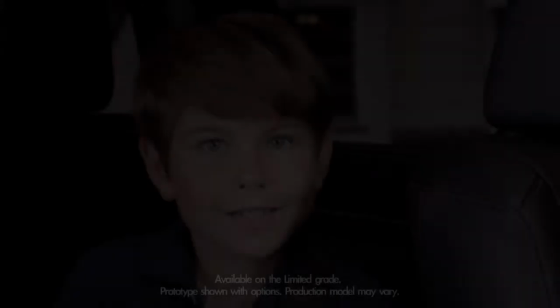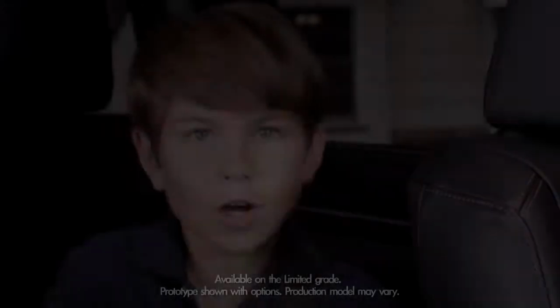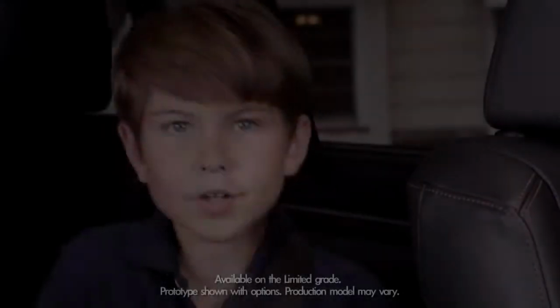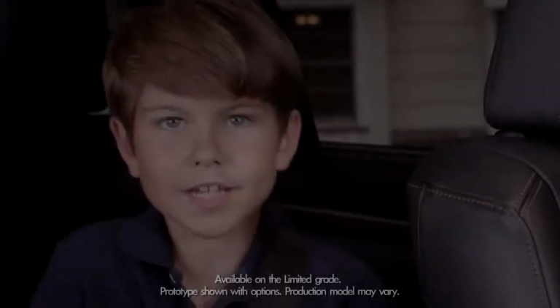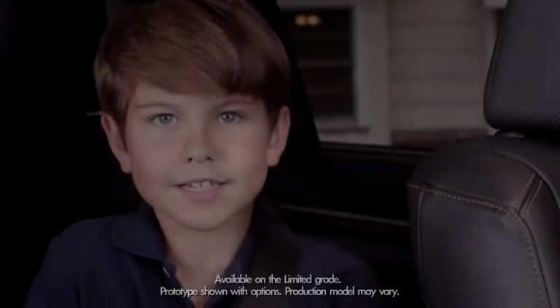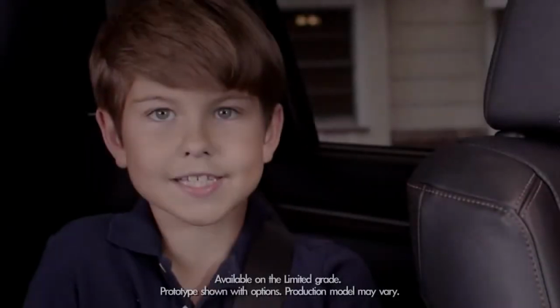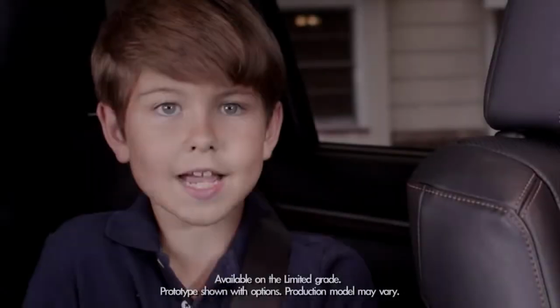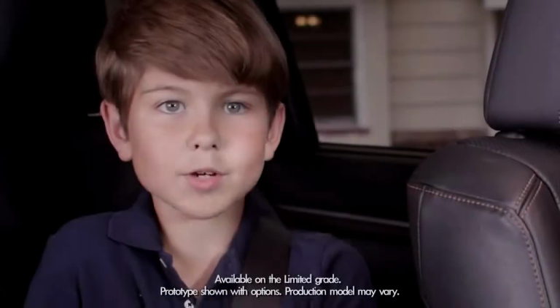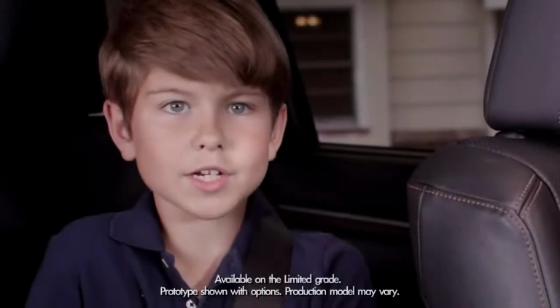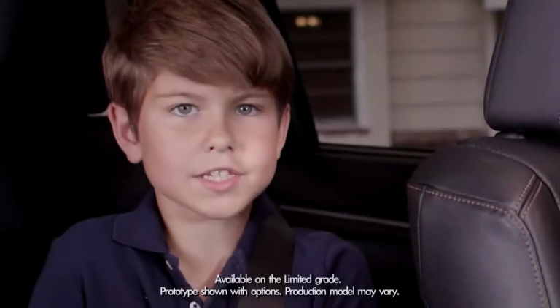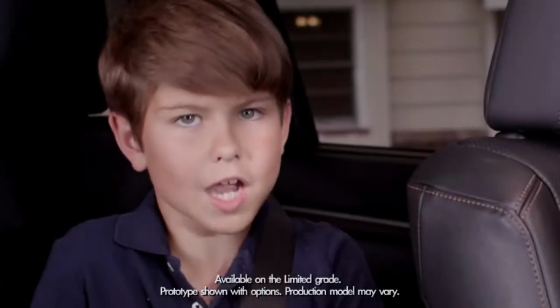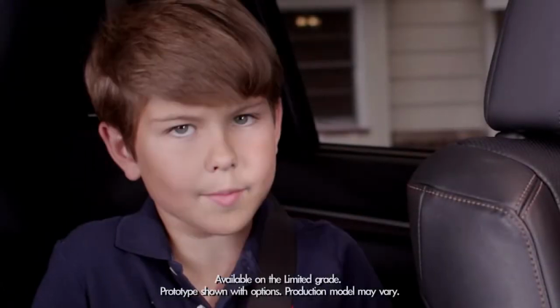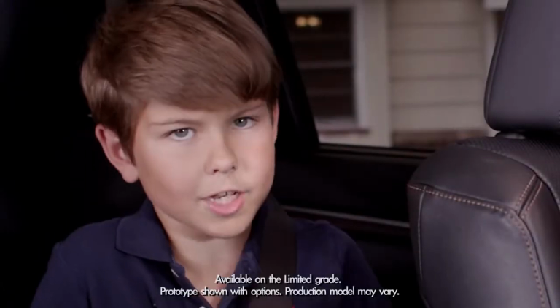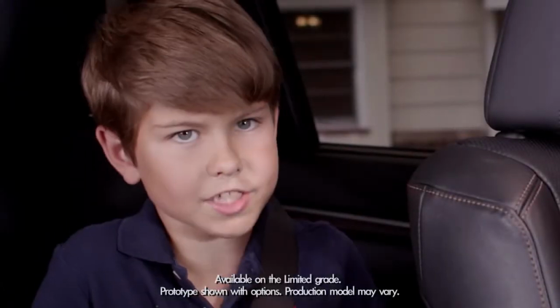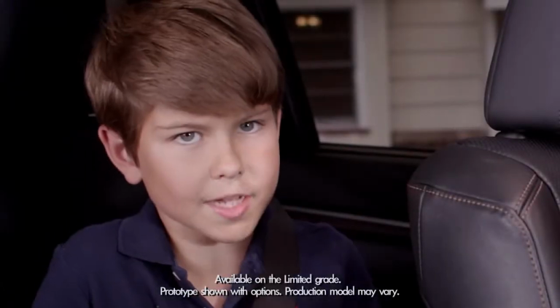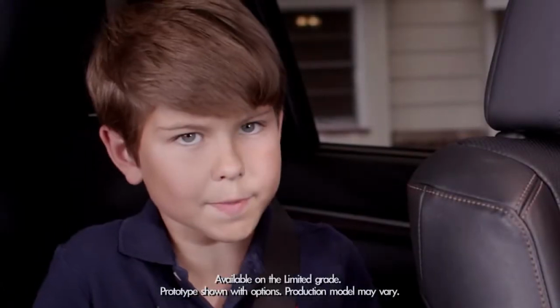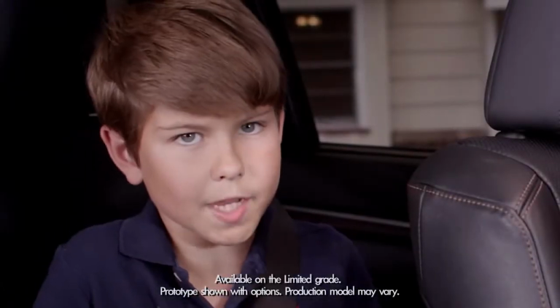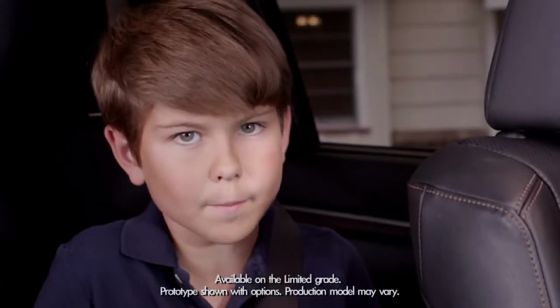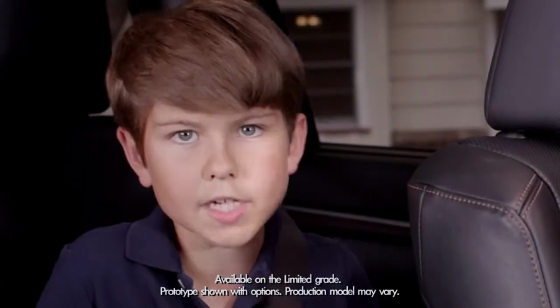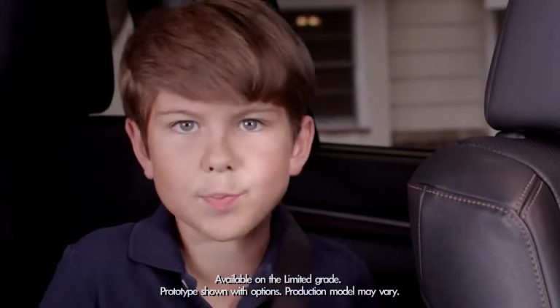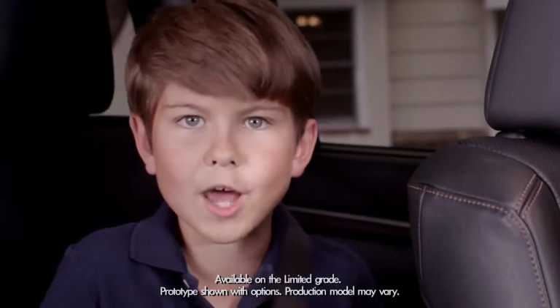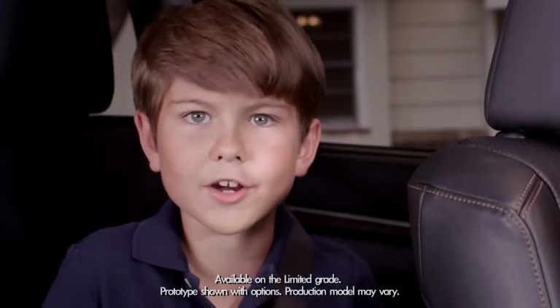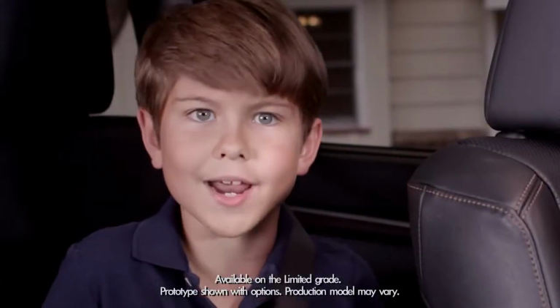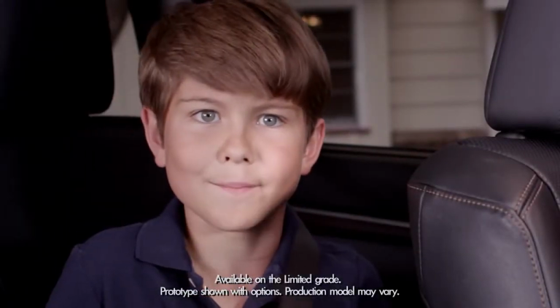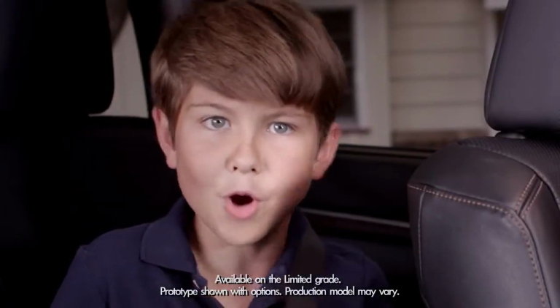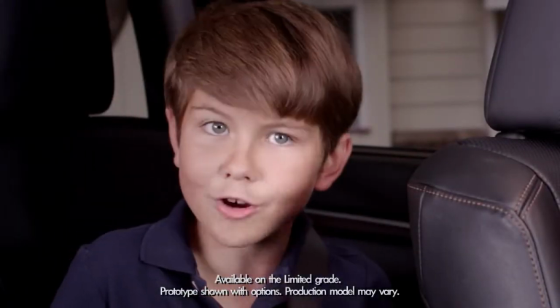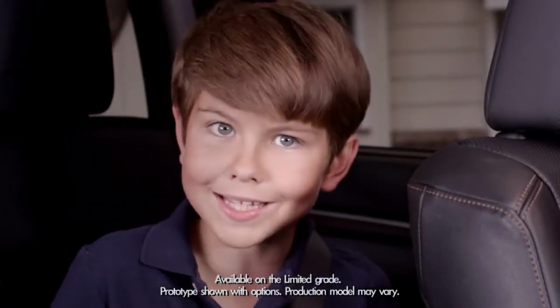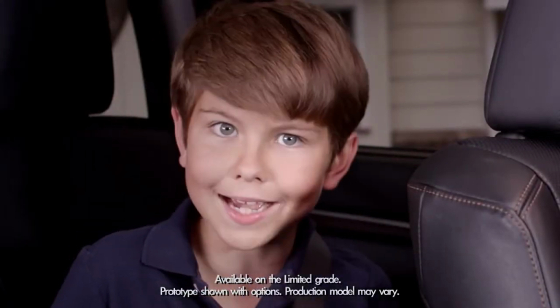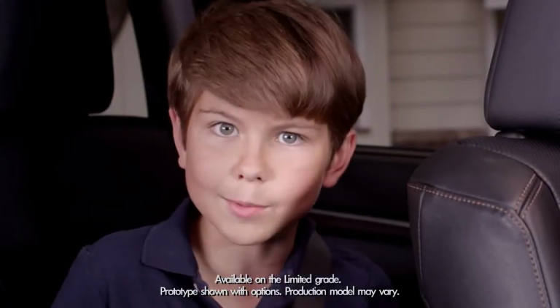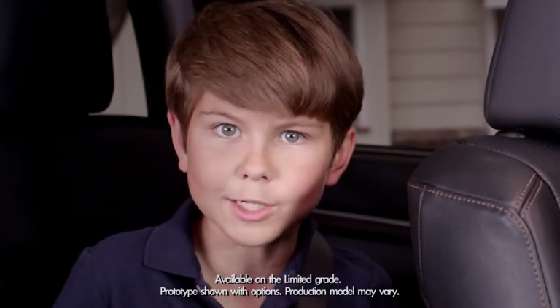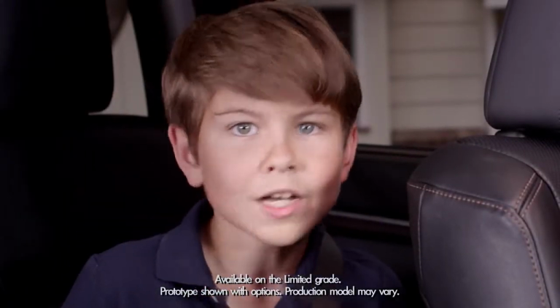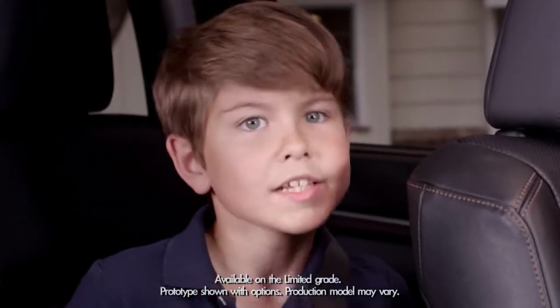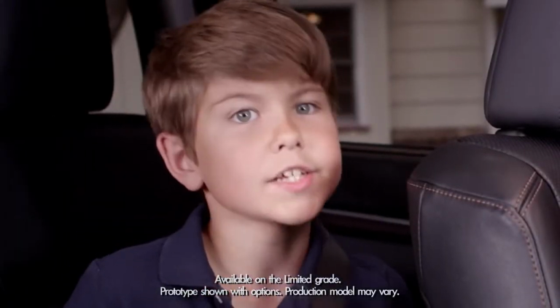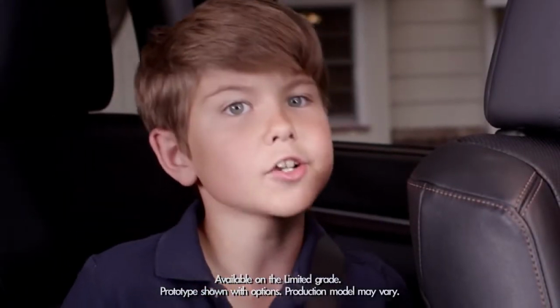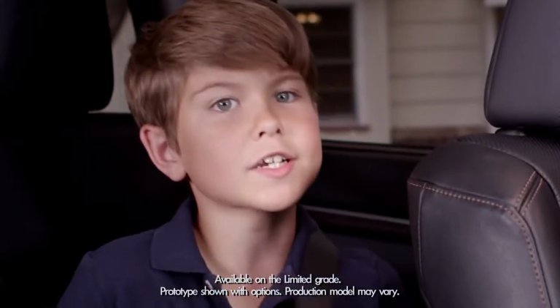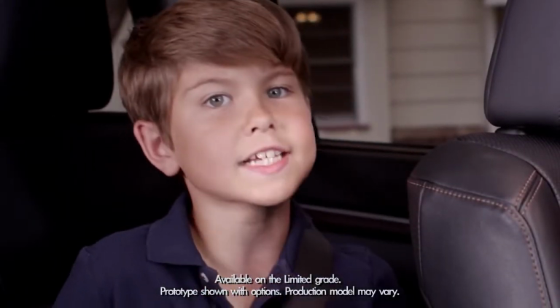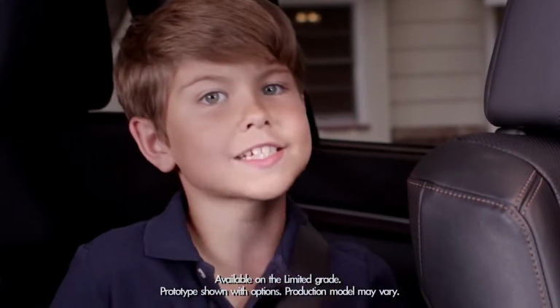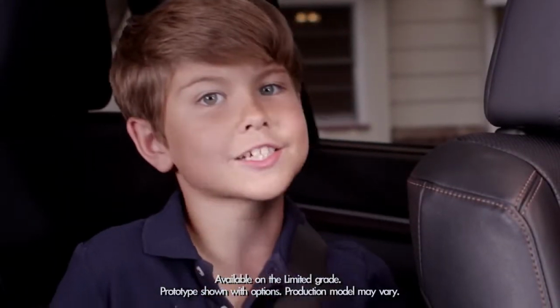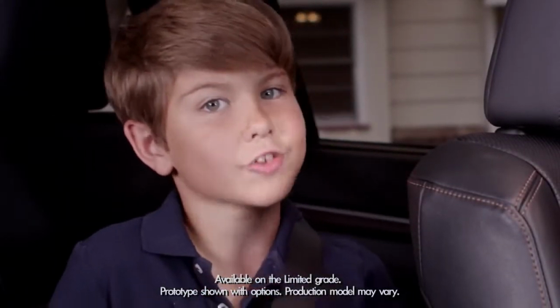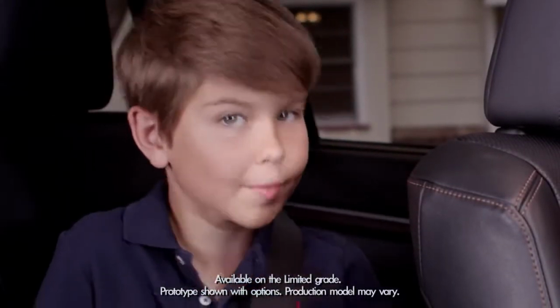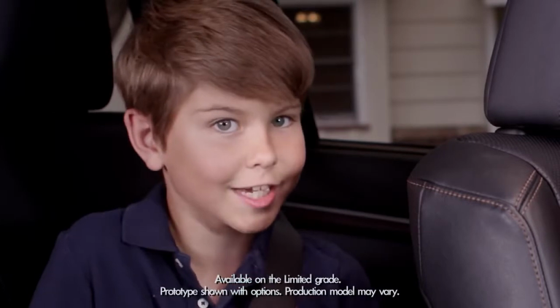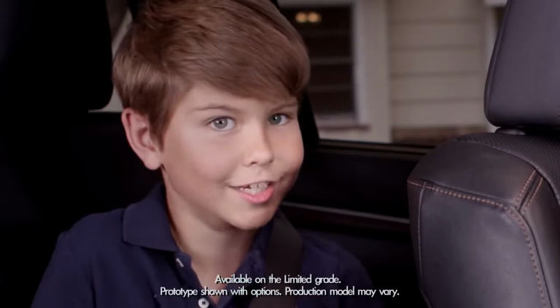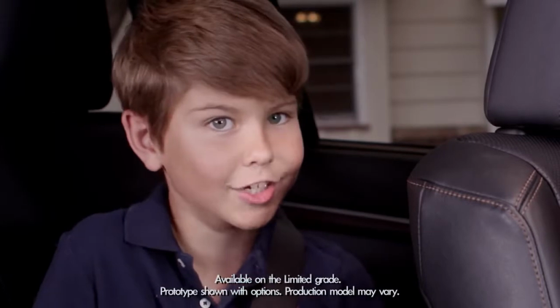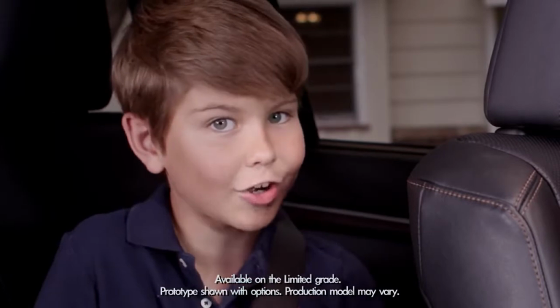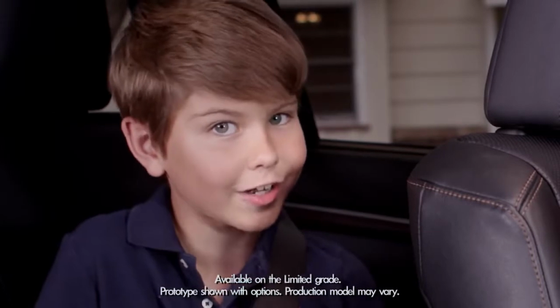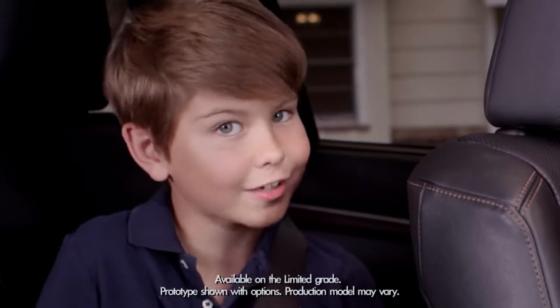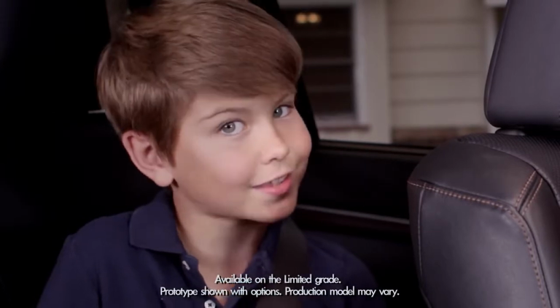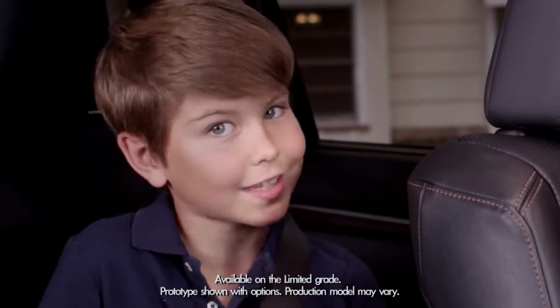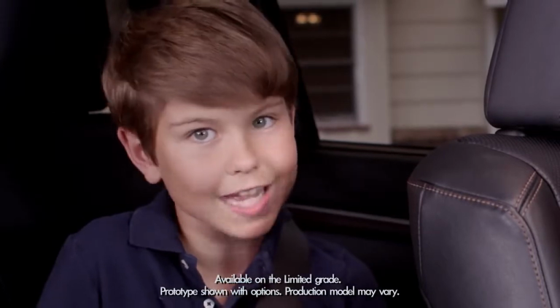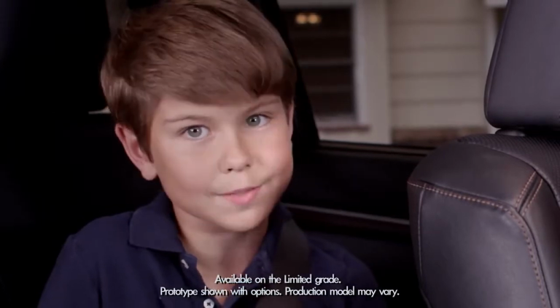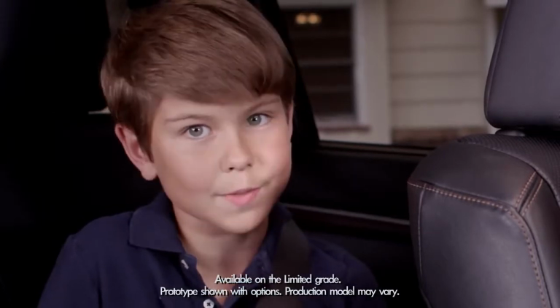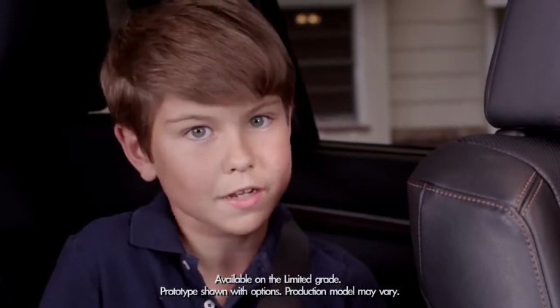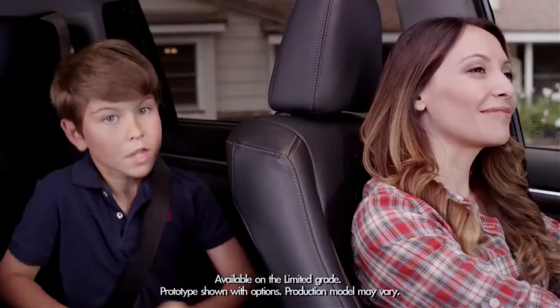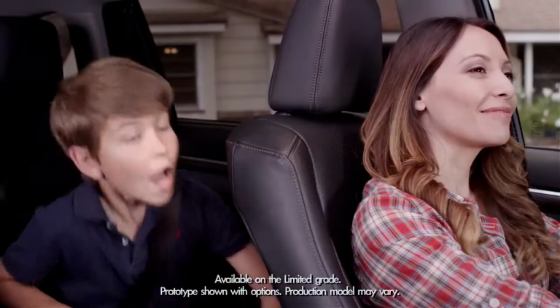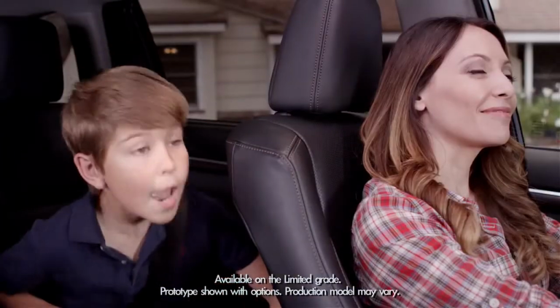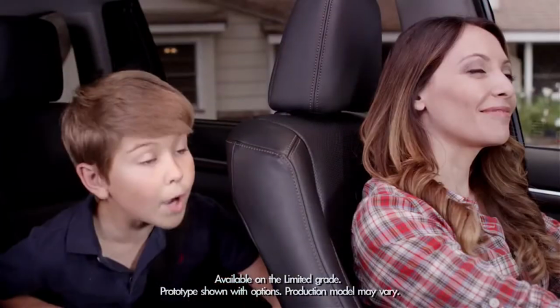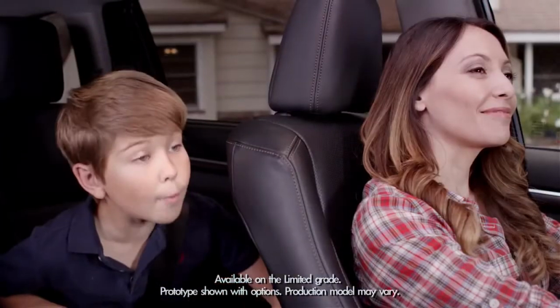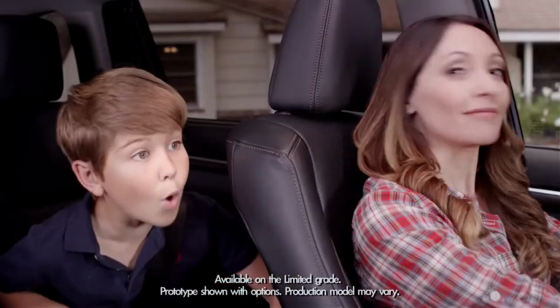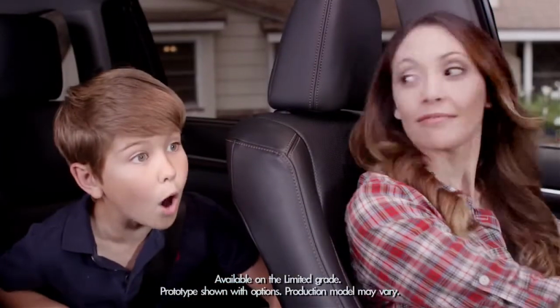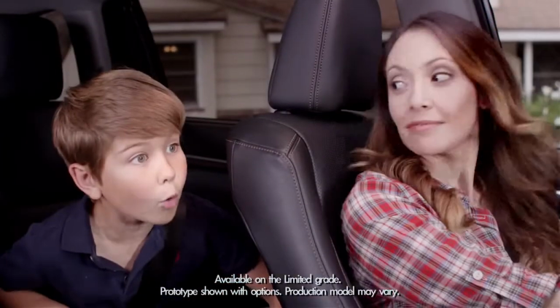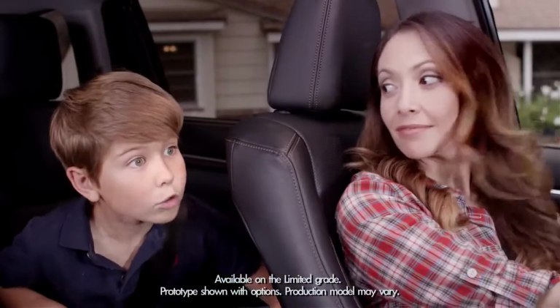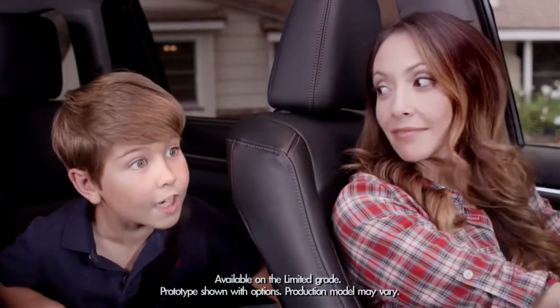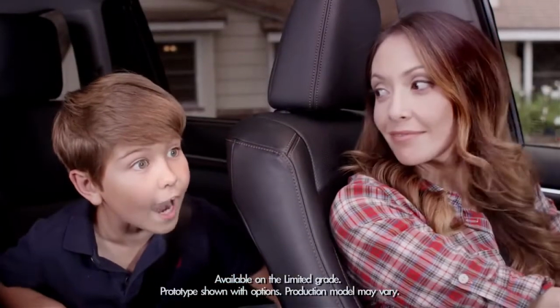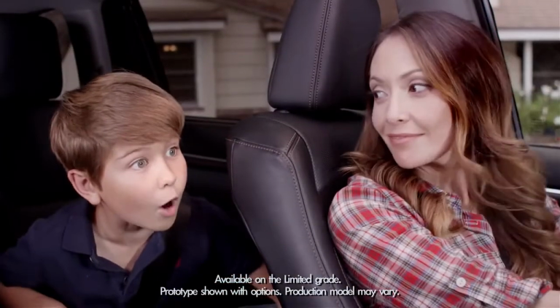Today we're going to talk about something much better and more reliable than your kids screaming in your ear at the last minute. Hey mom — whoa, look out!